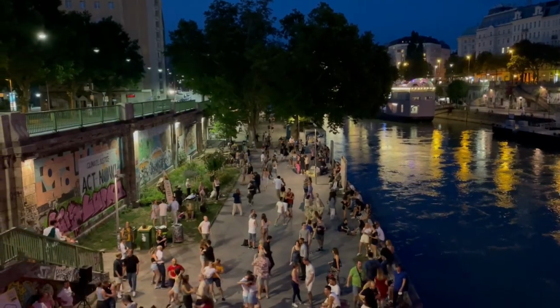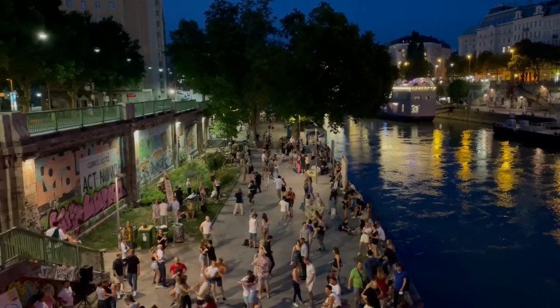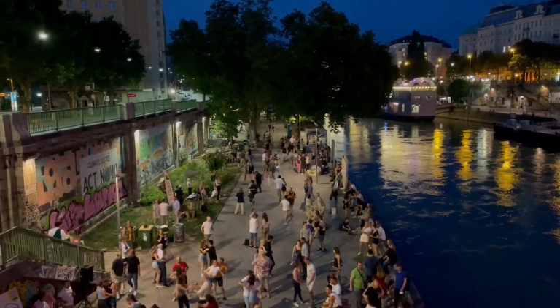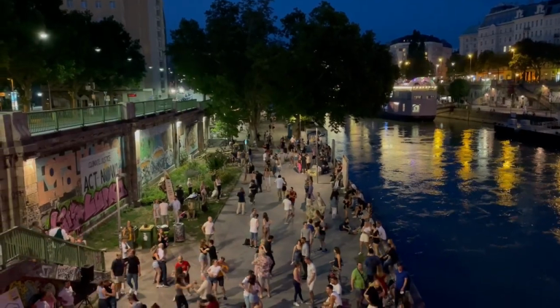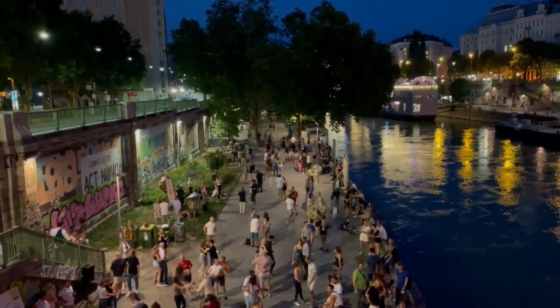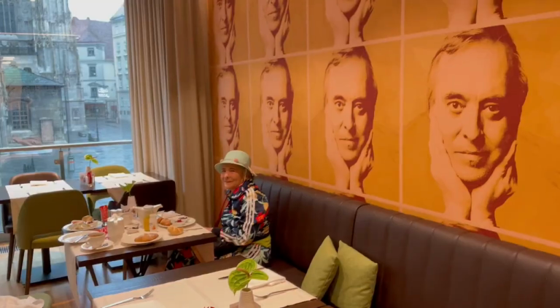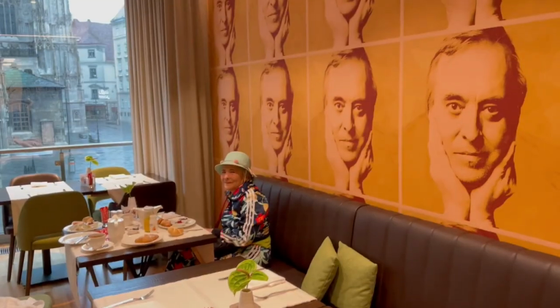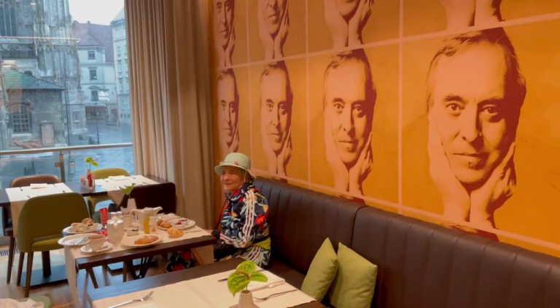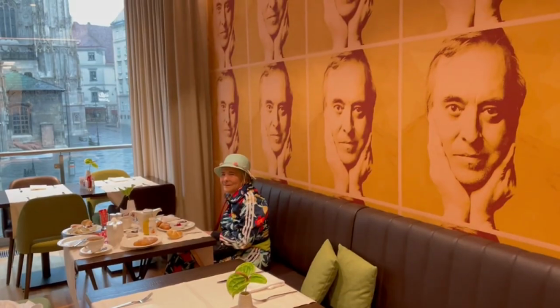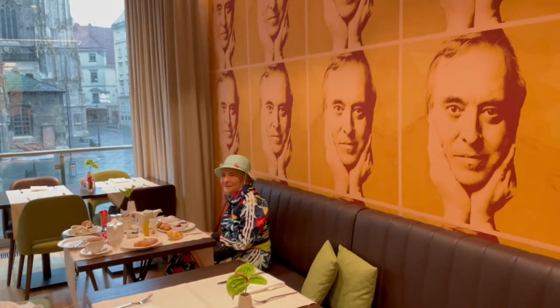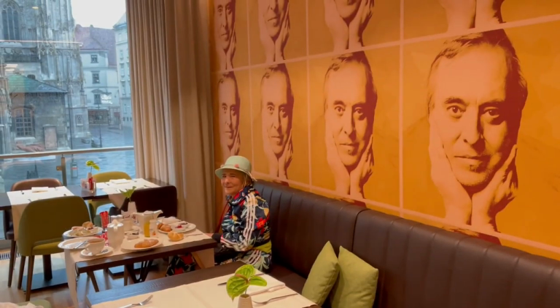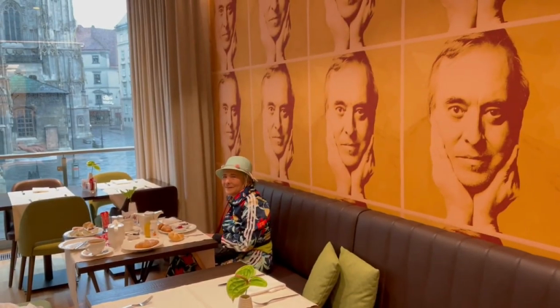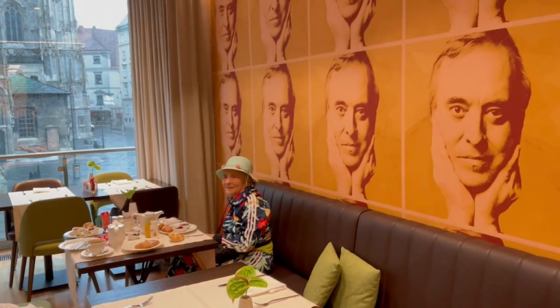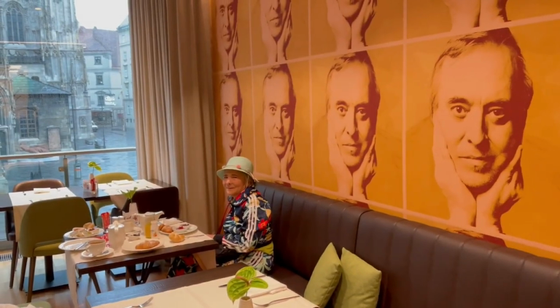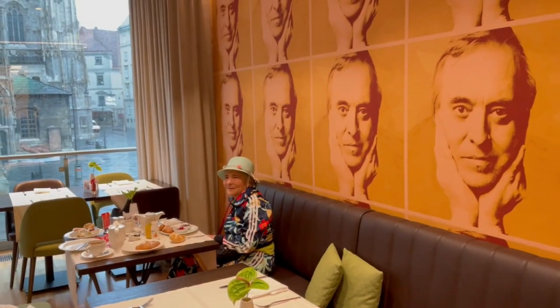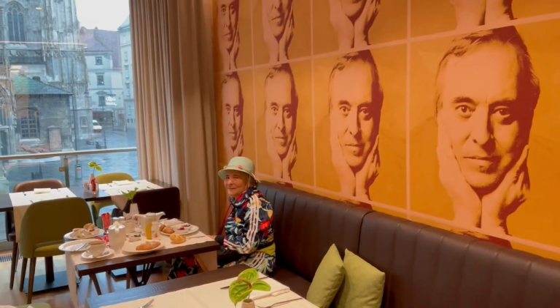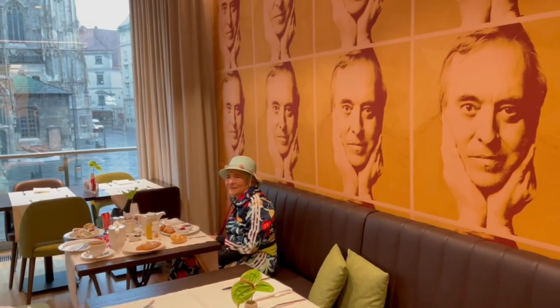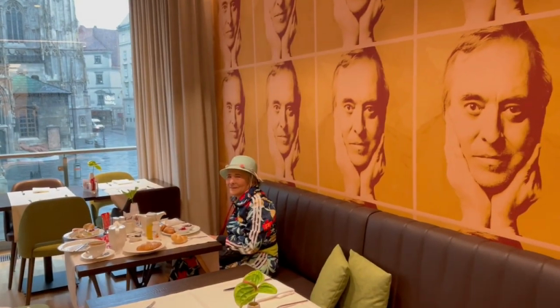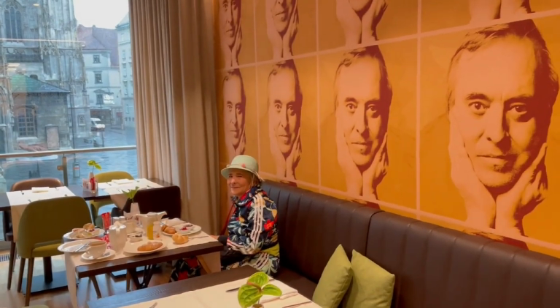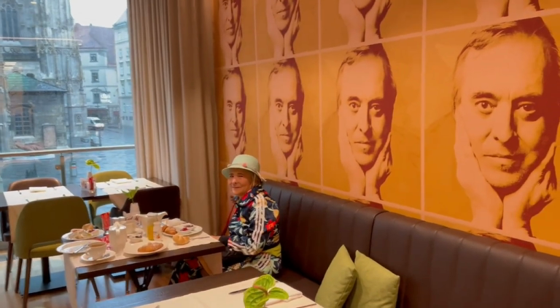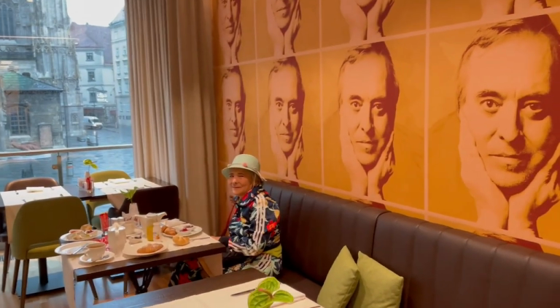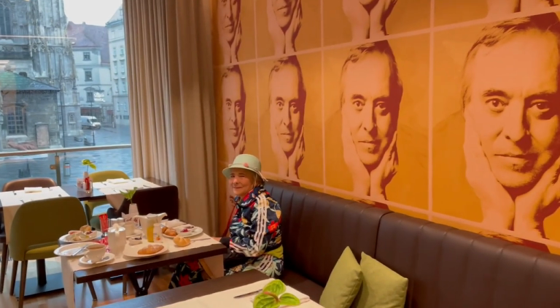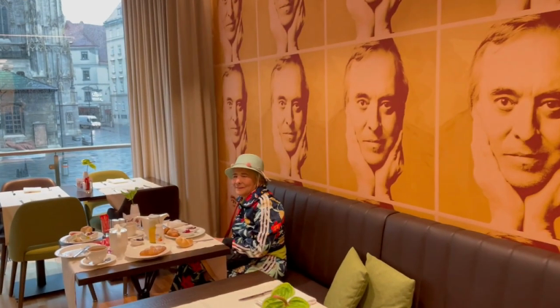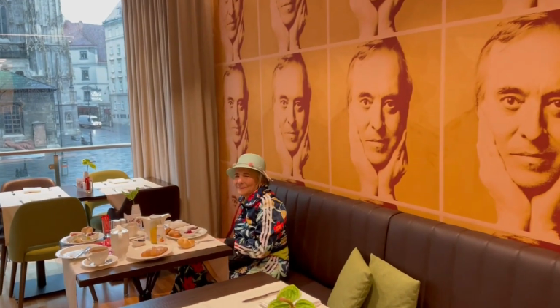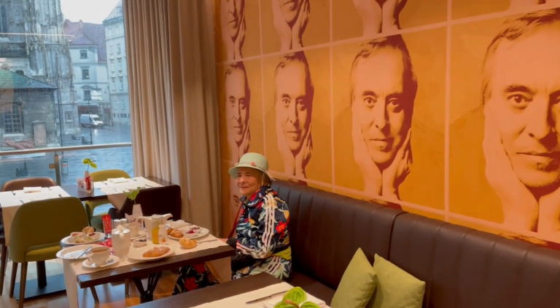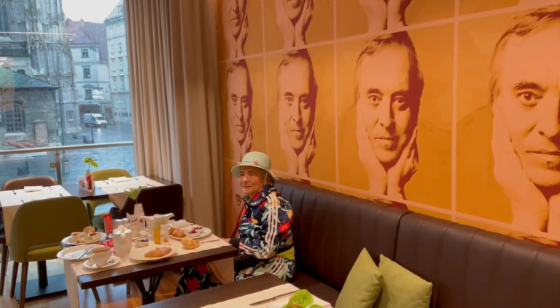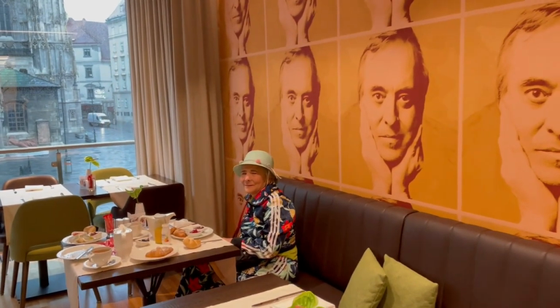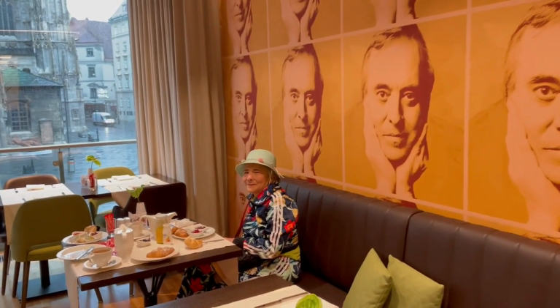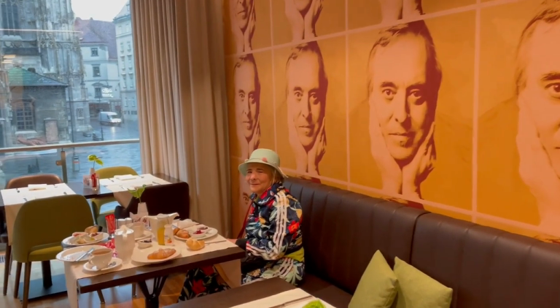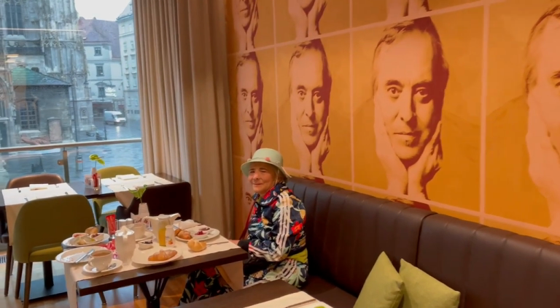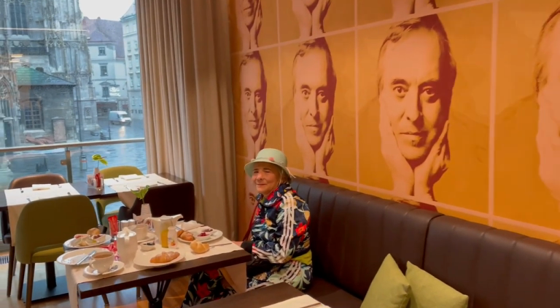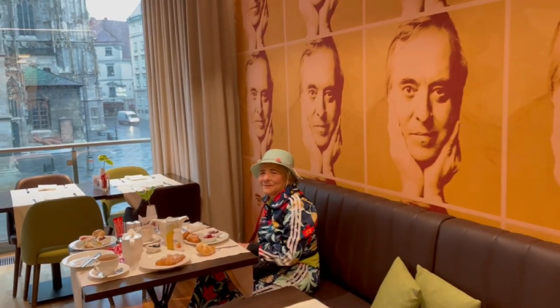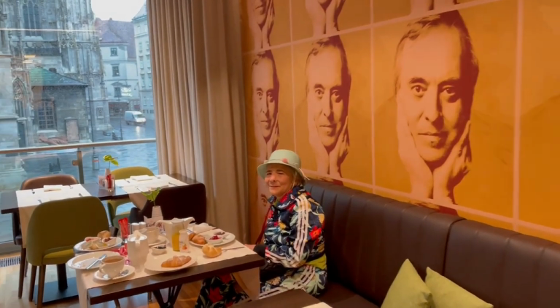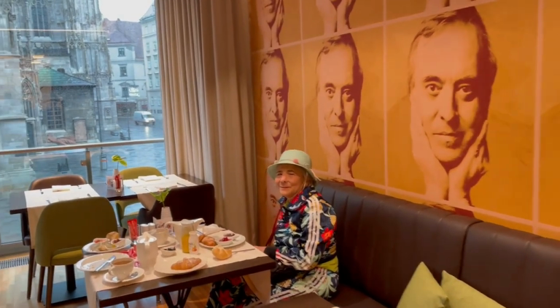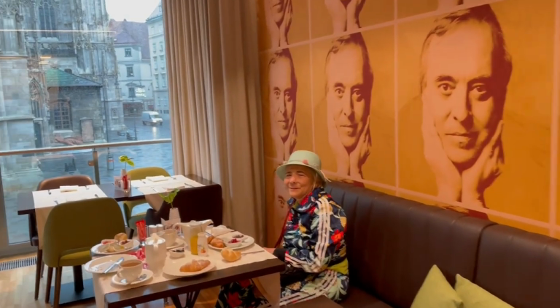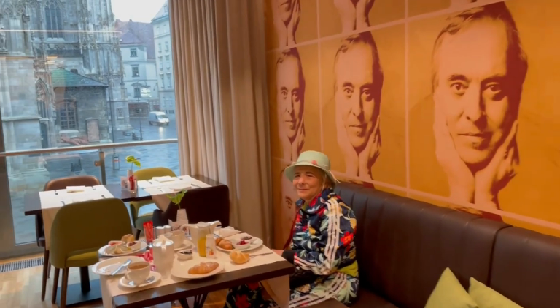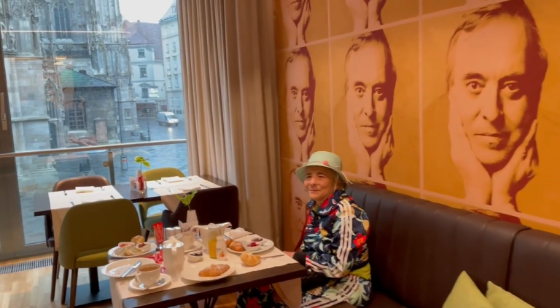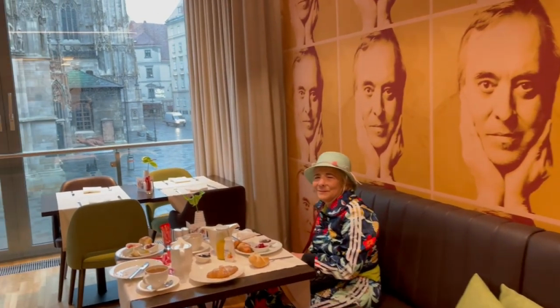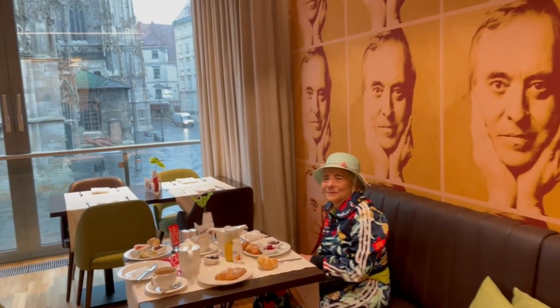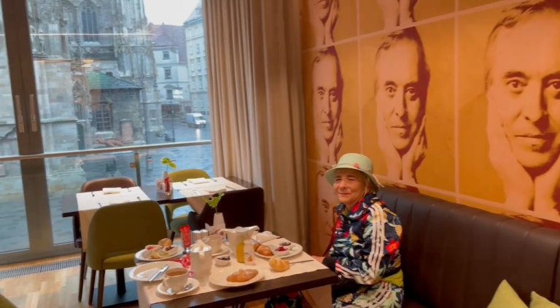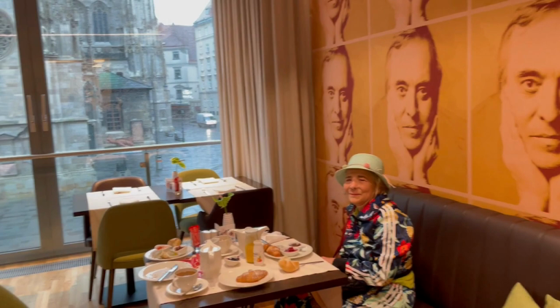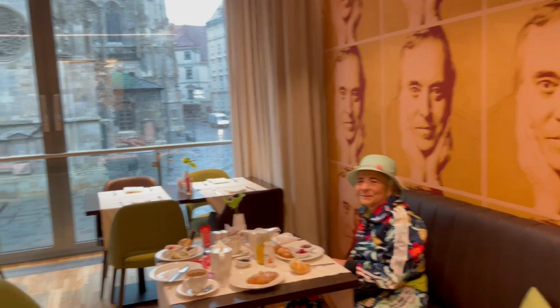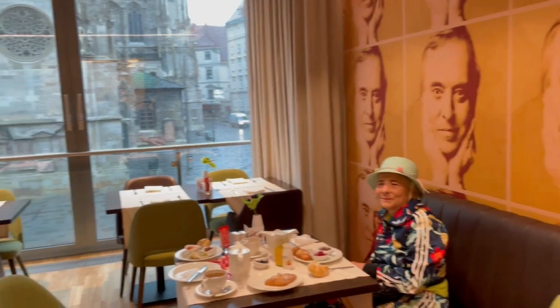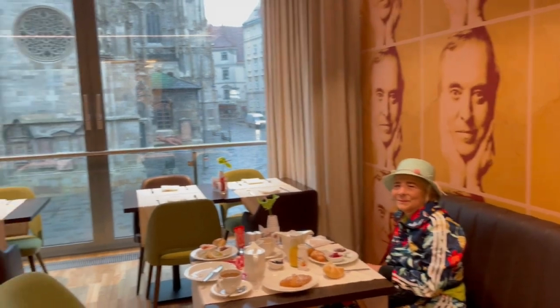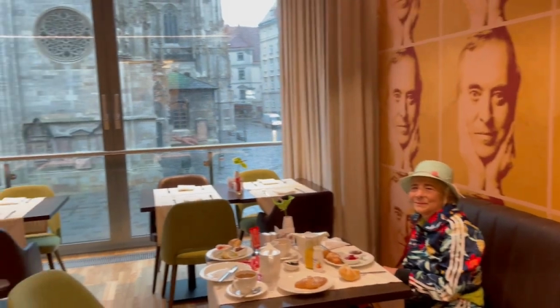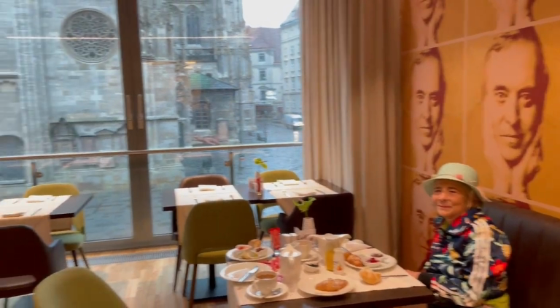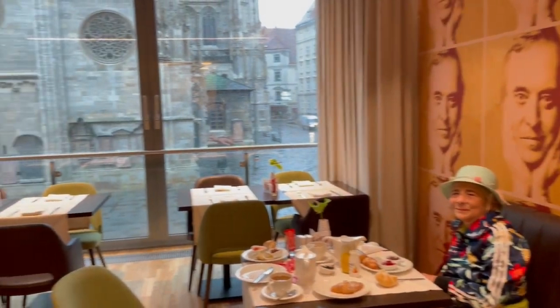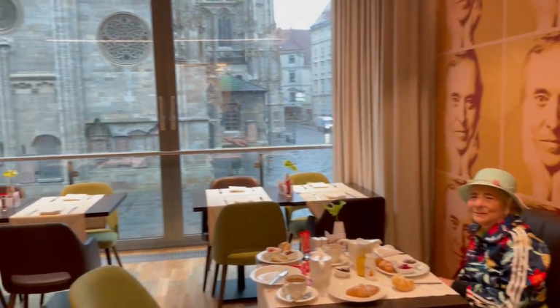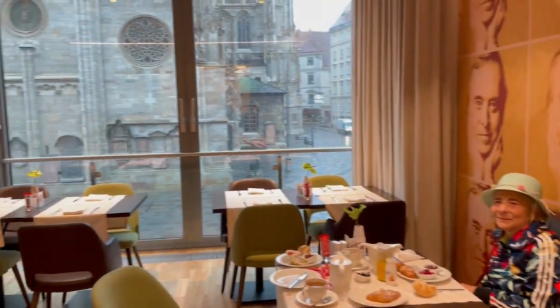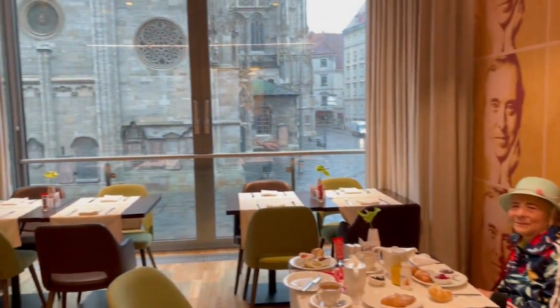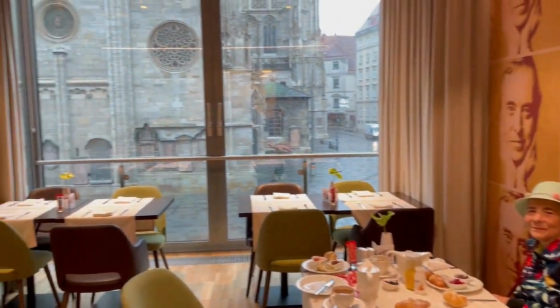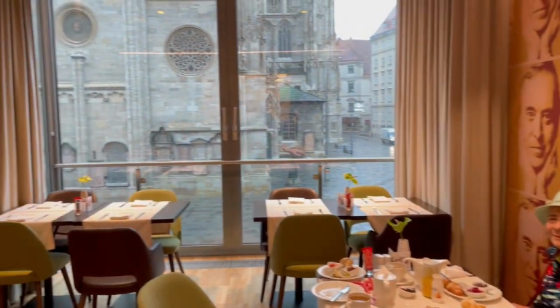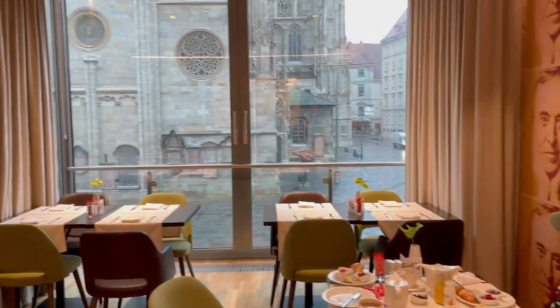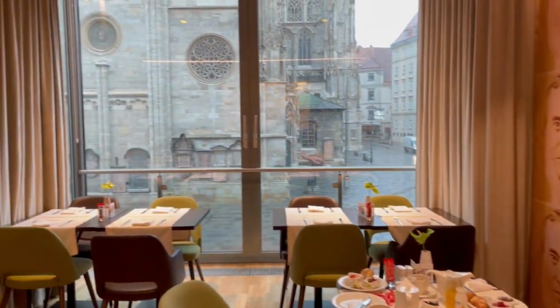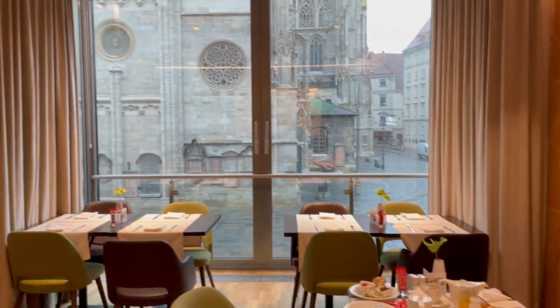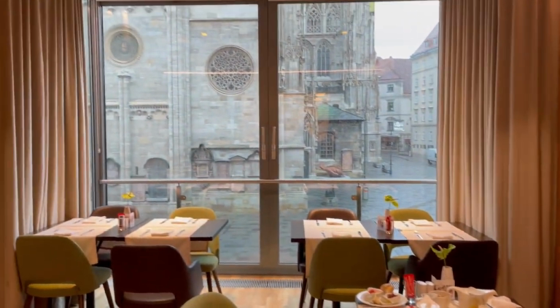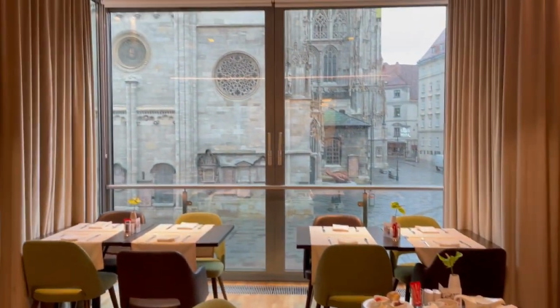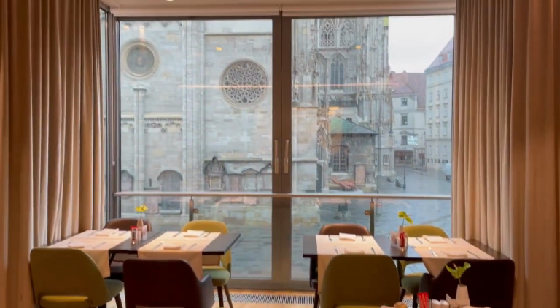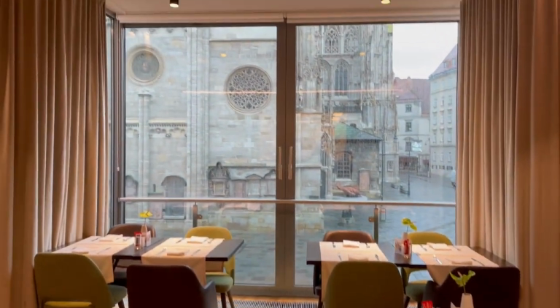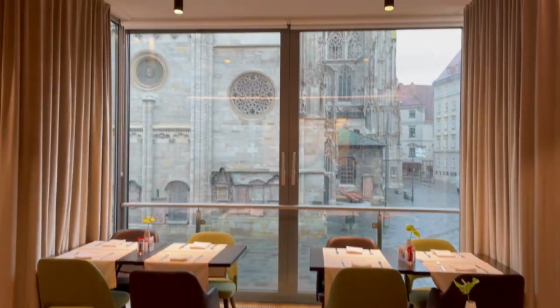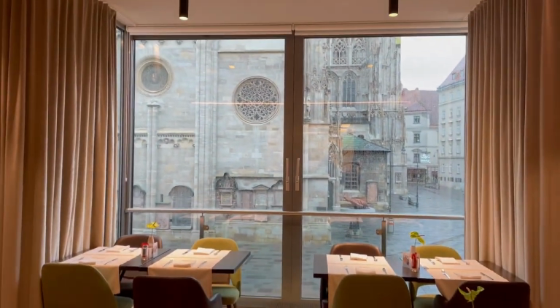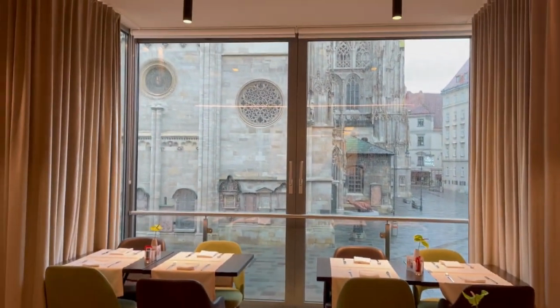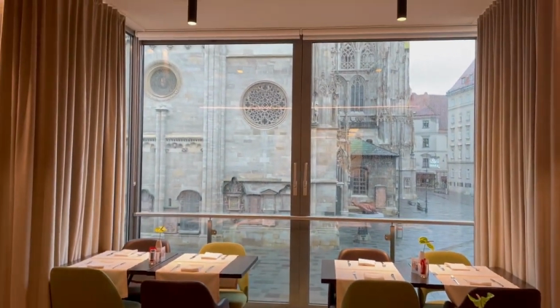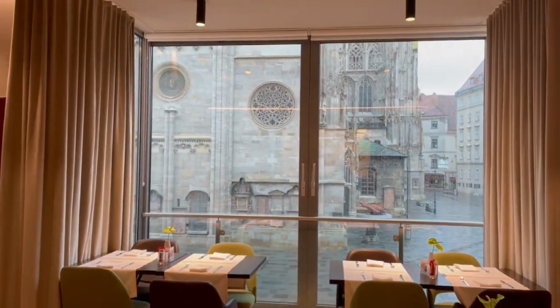Leila having breakfast in front of the cathedral.